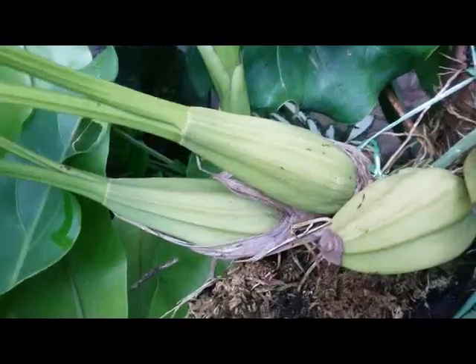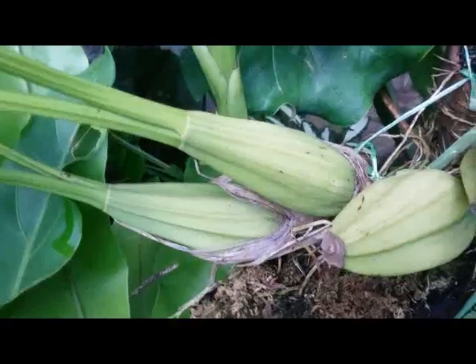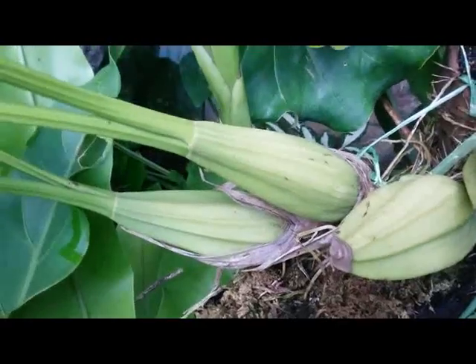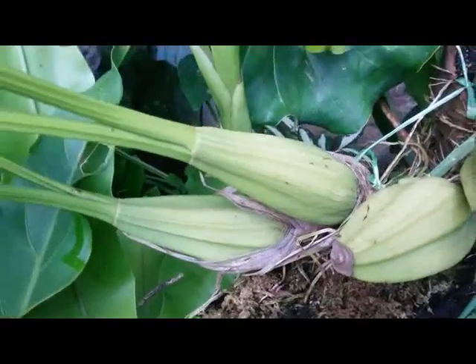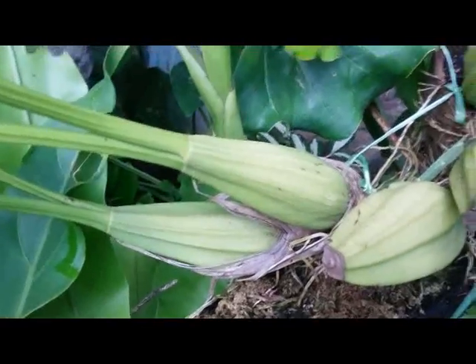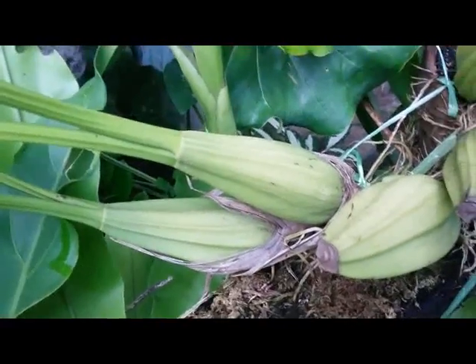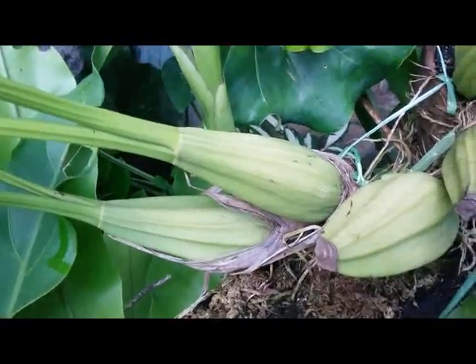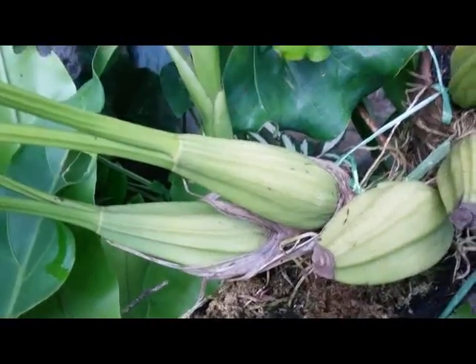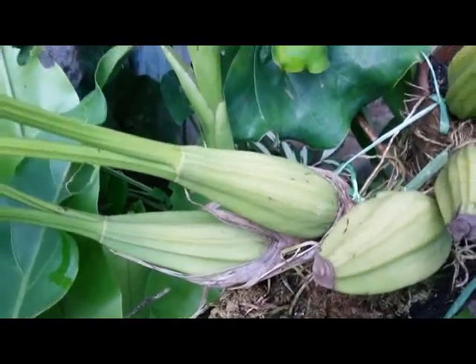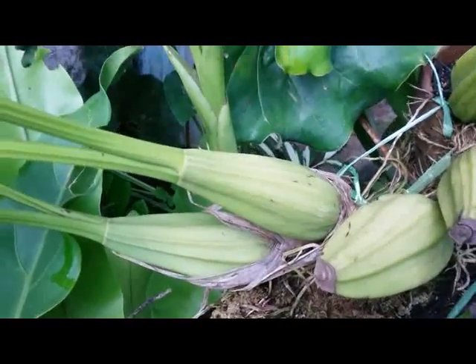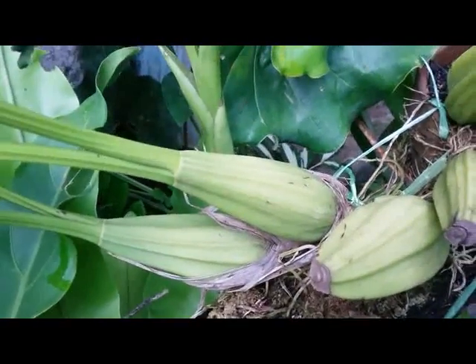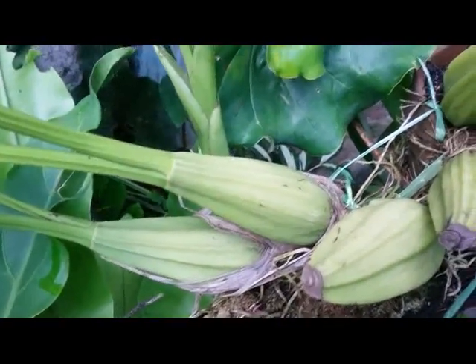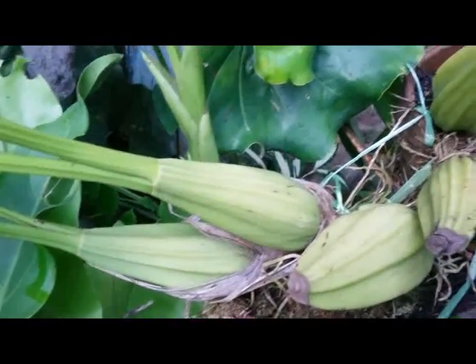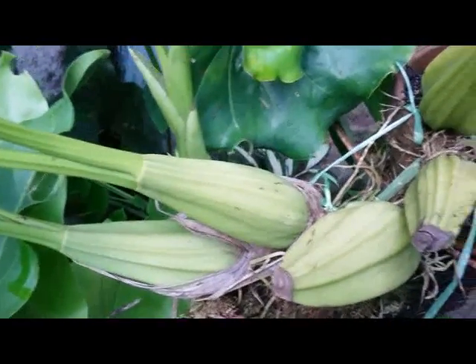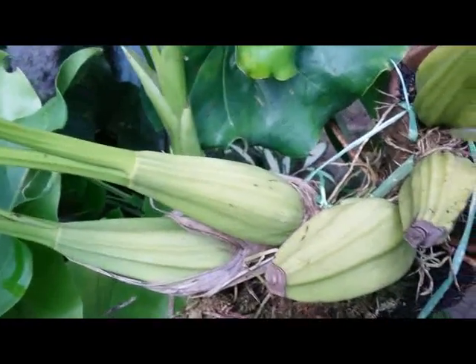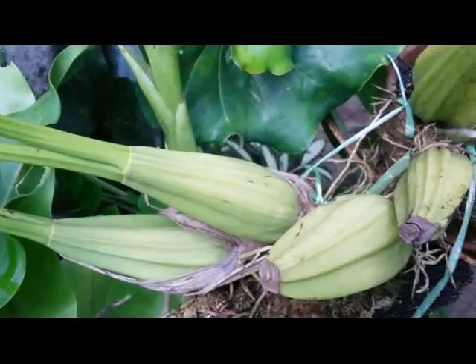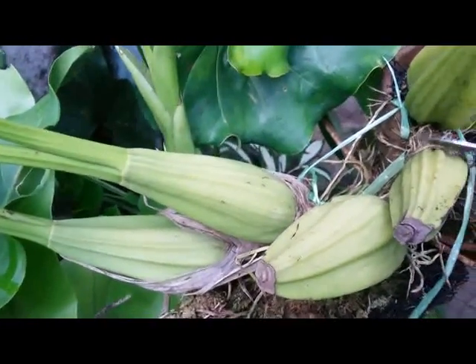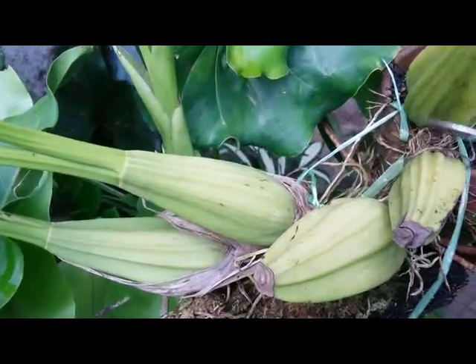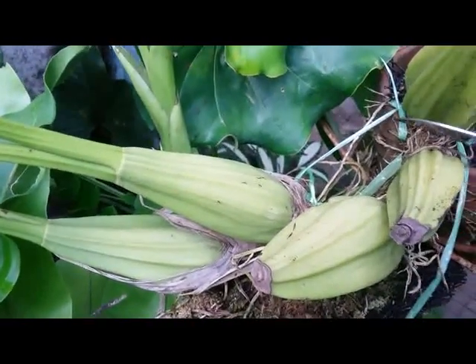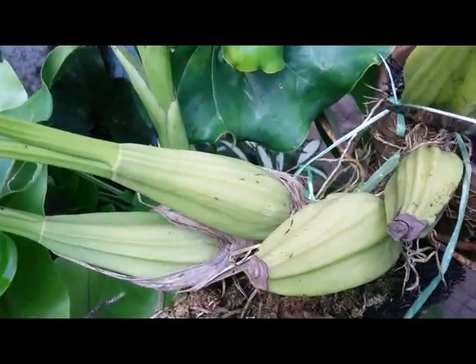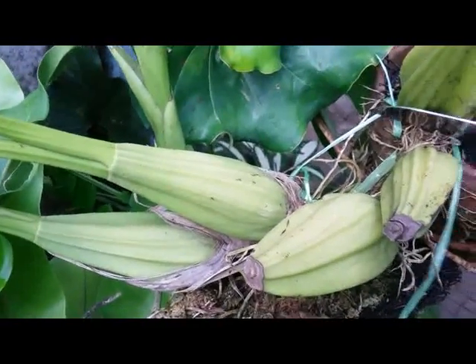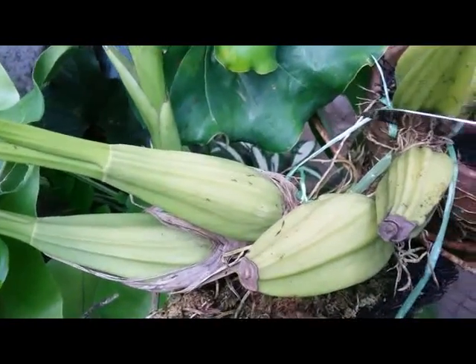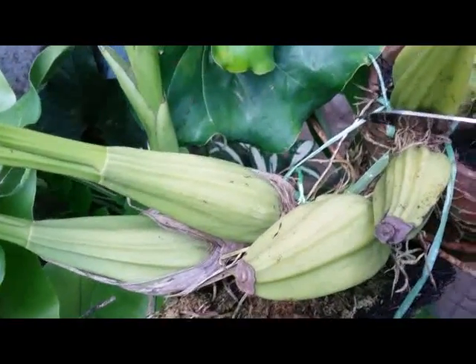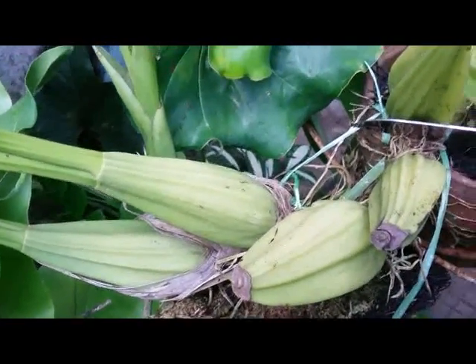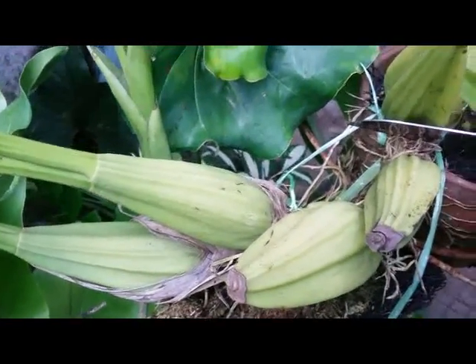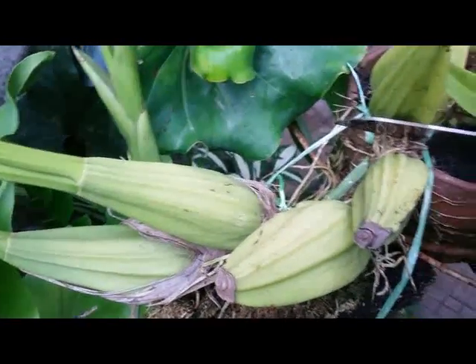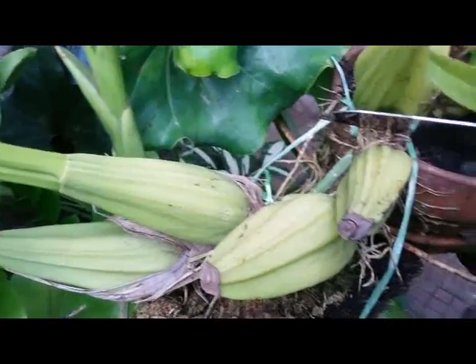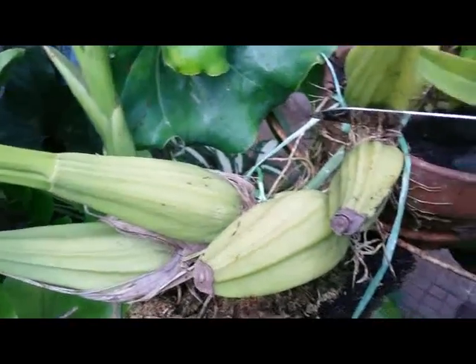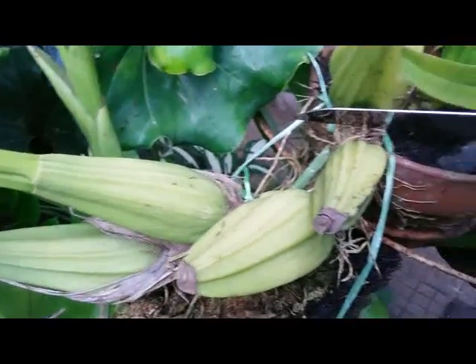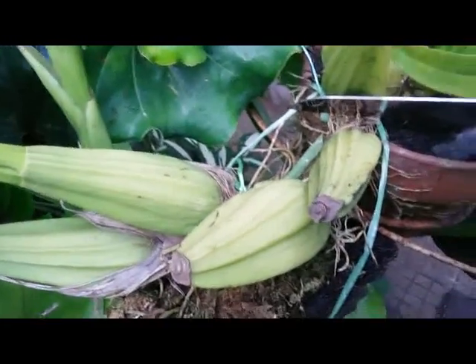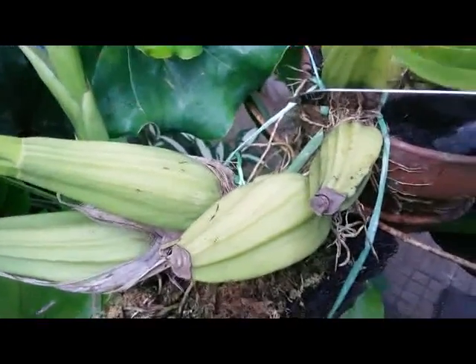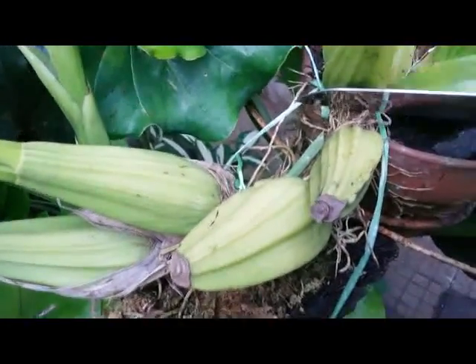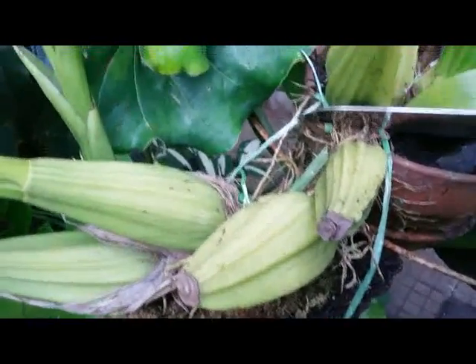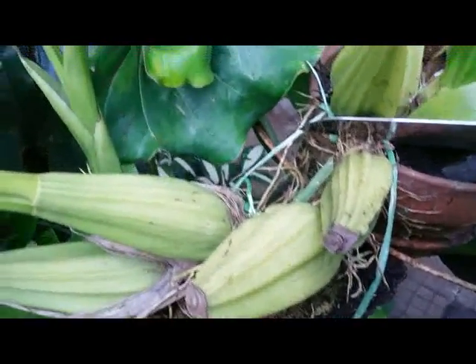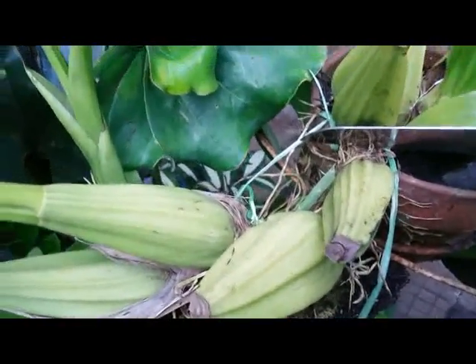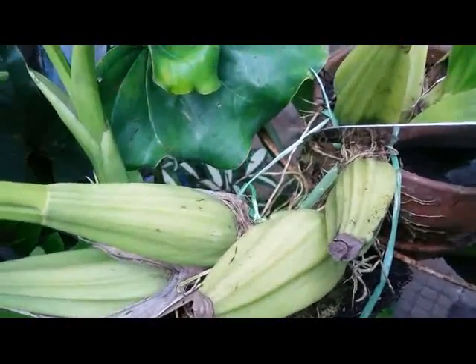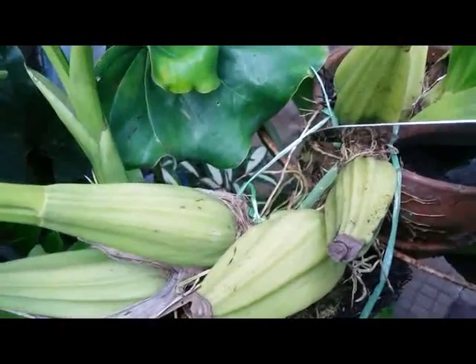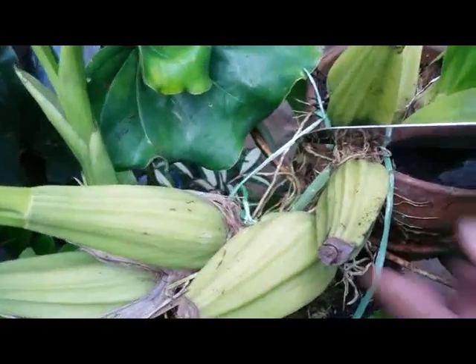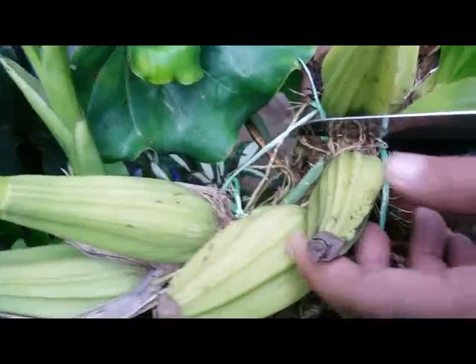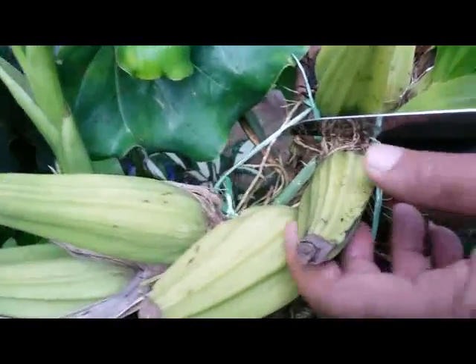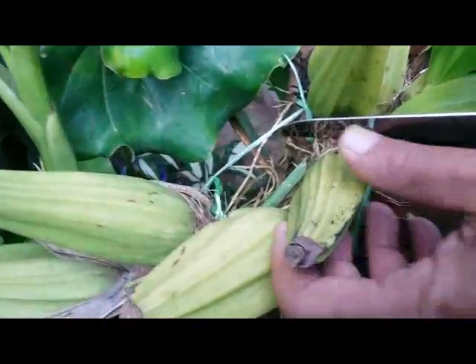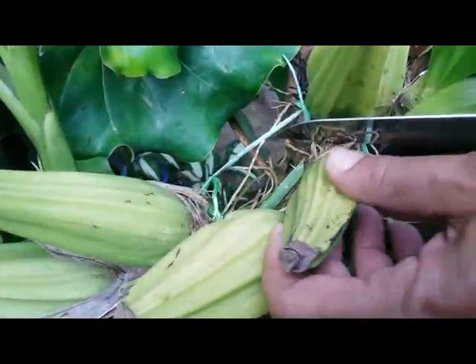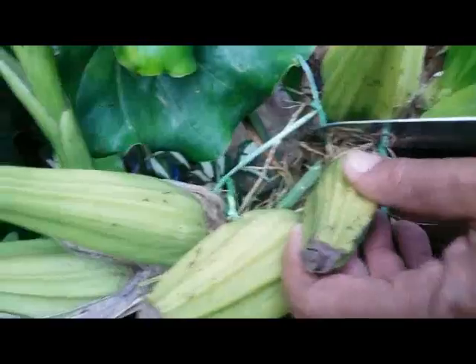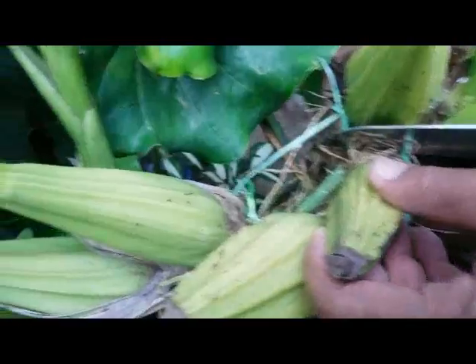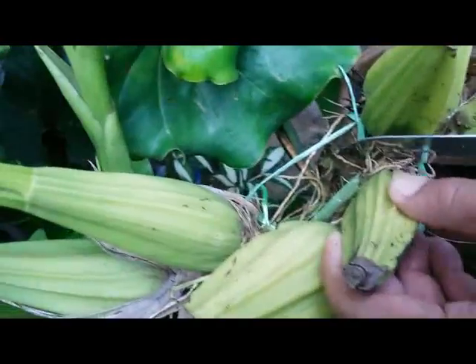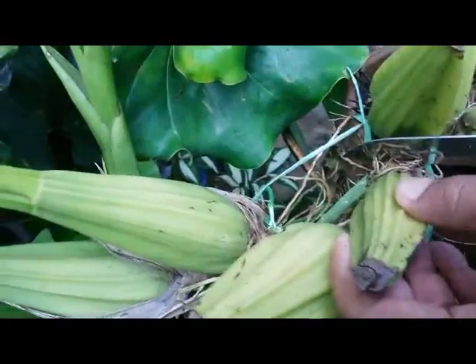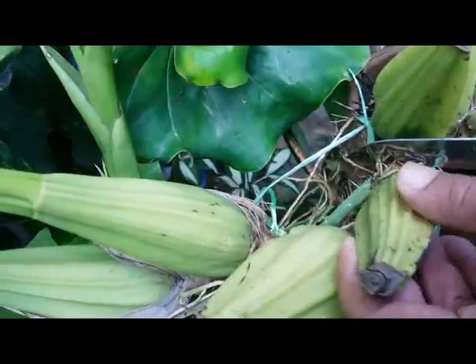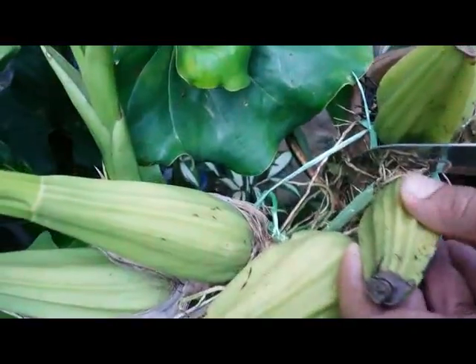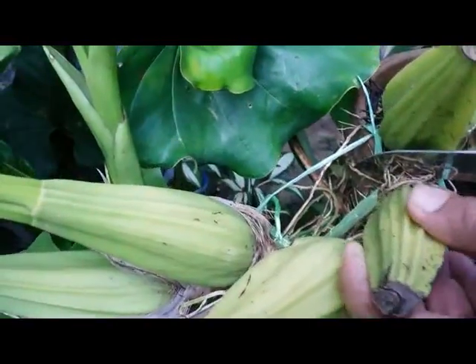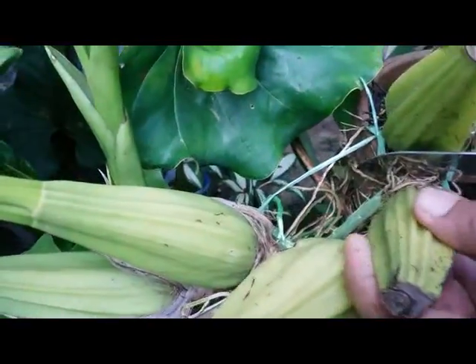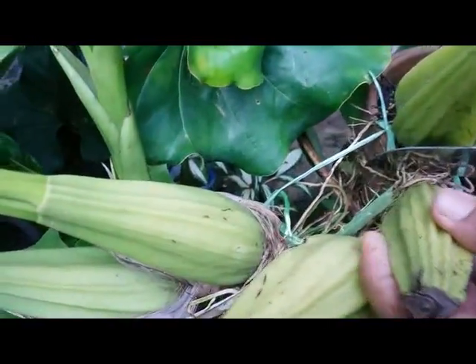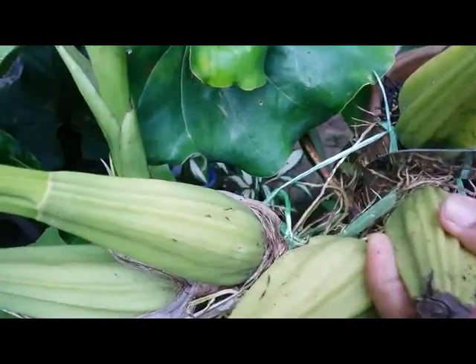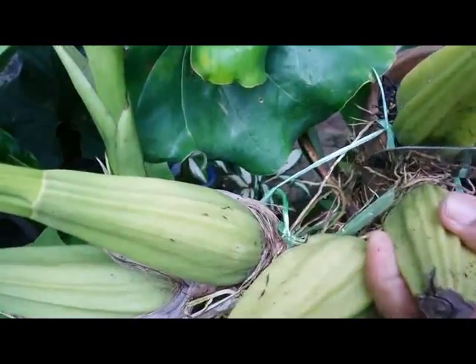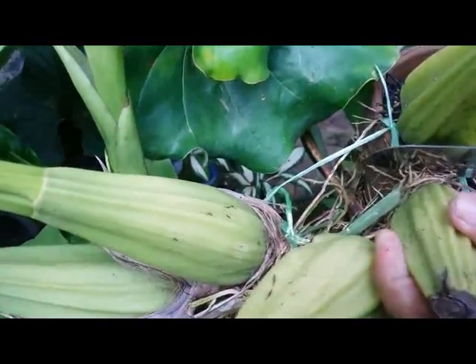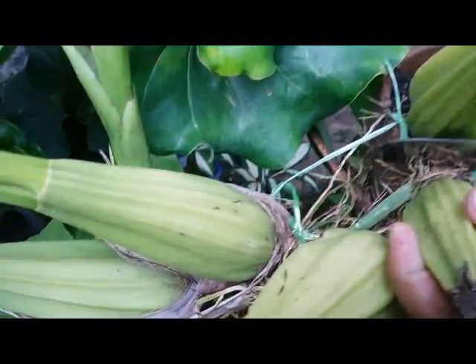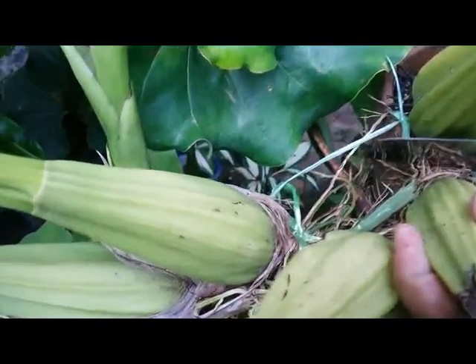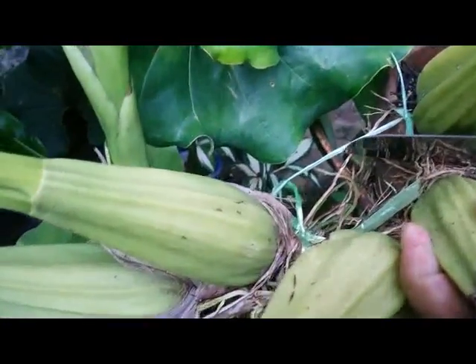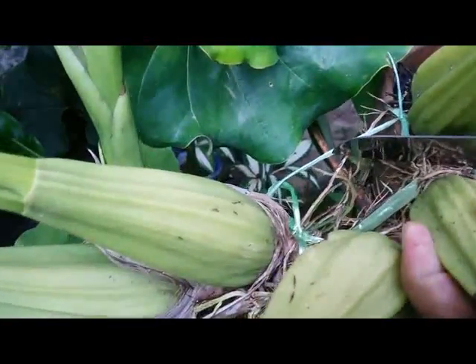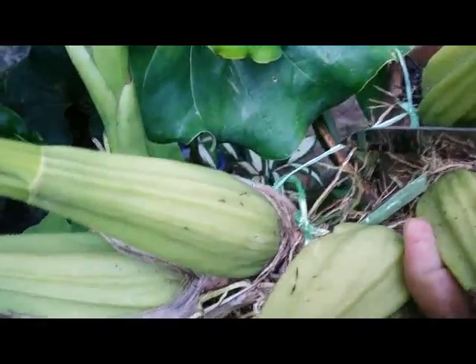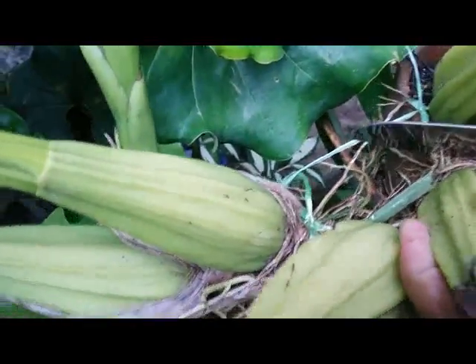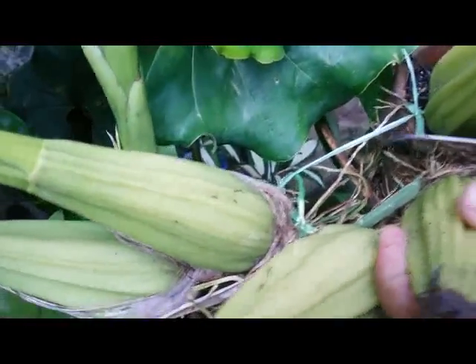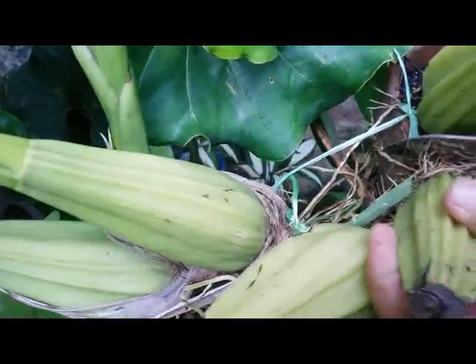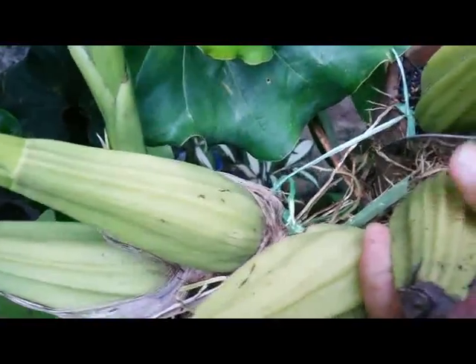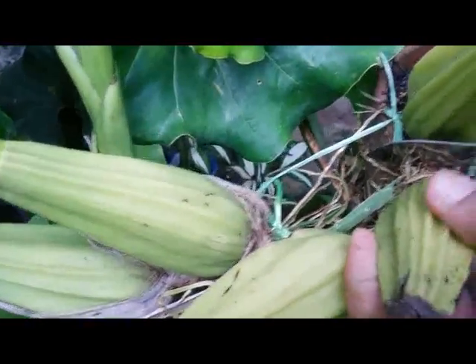This is an orchid species — a Cologini Bandurana.